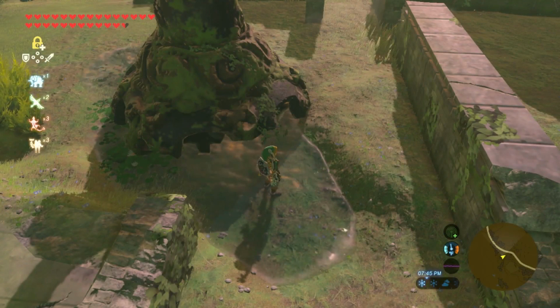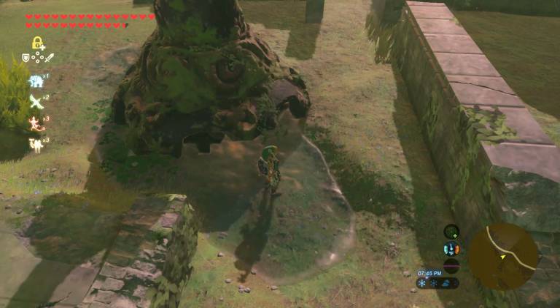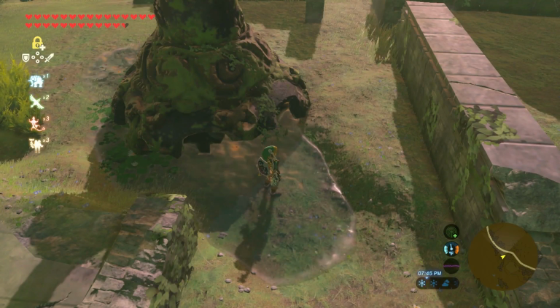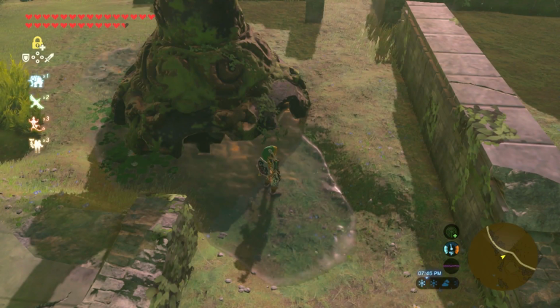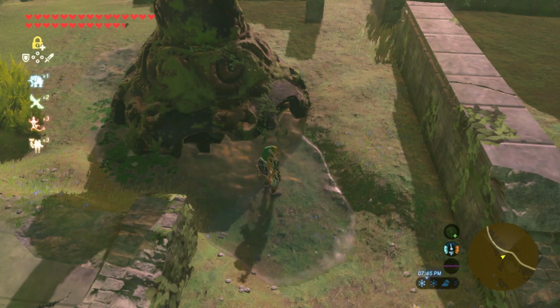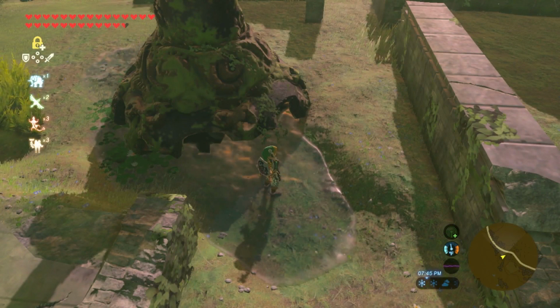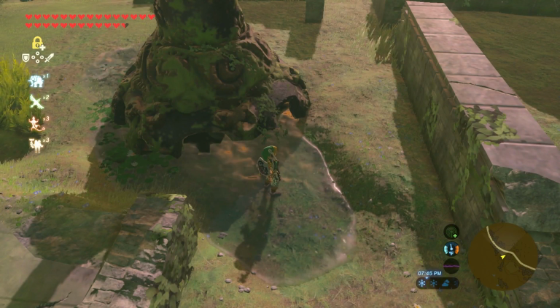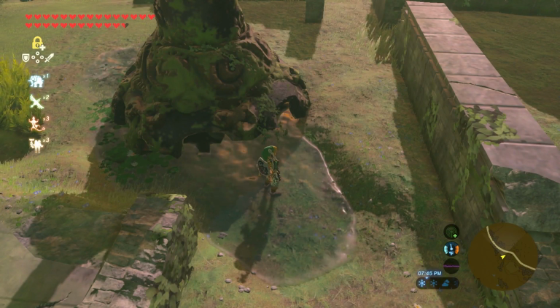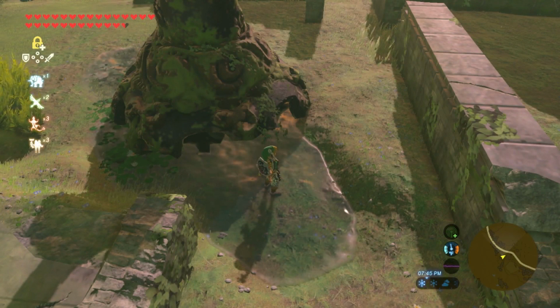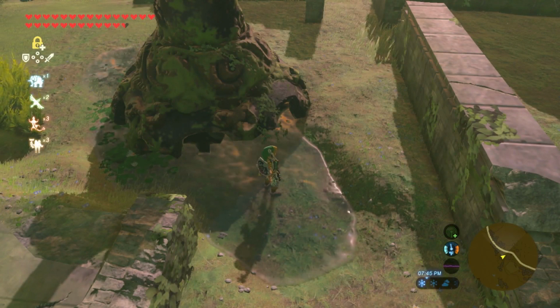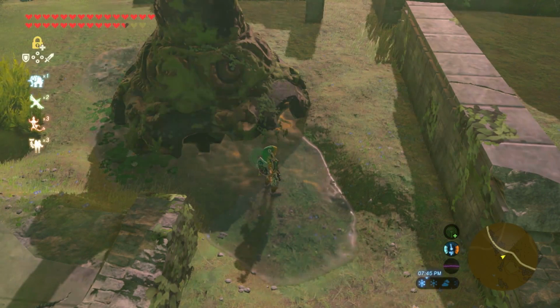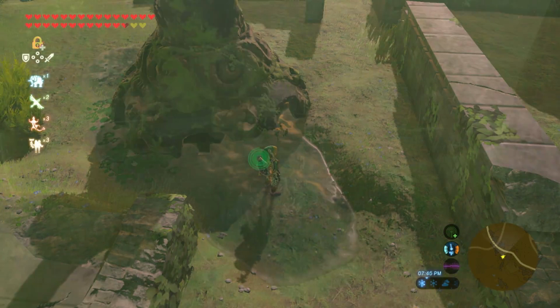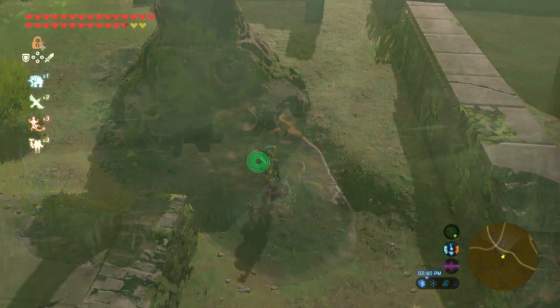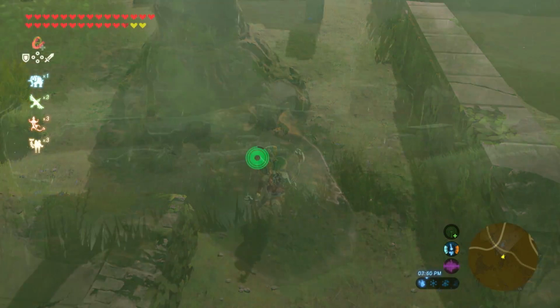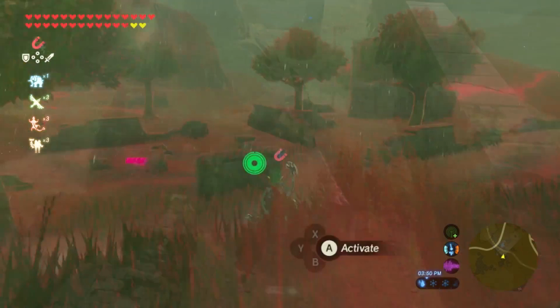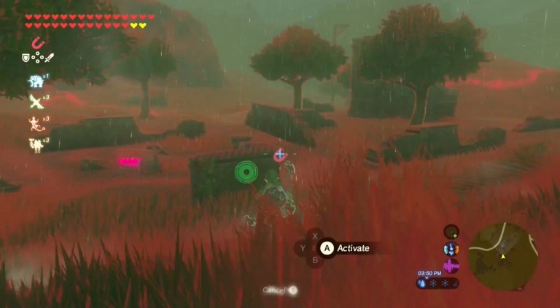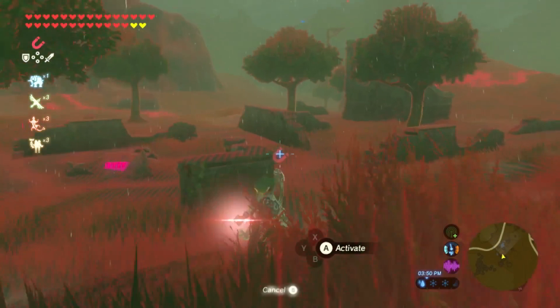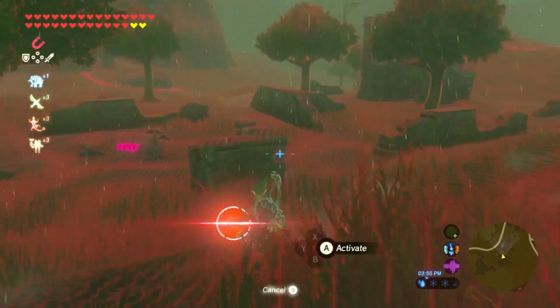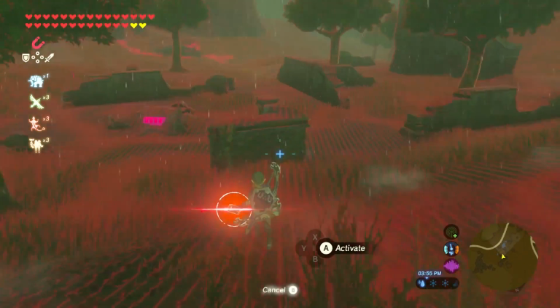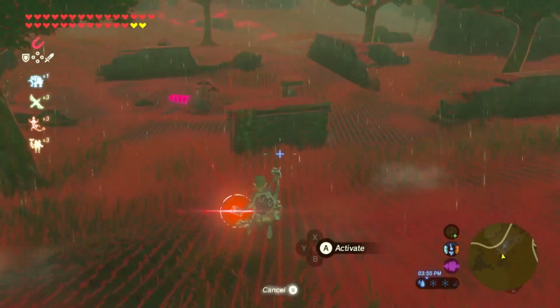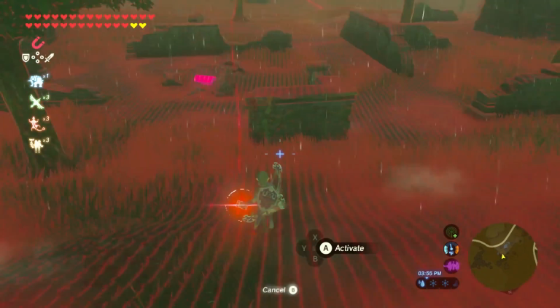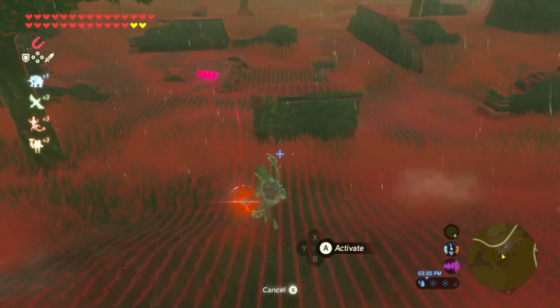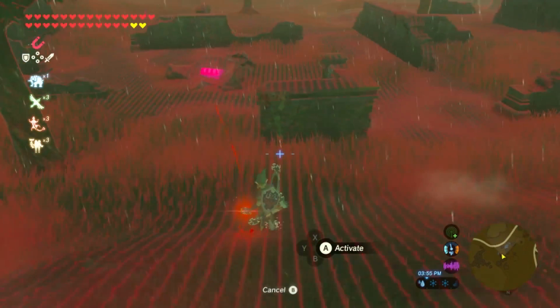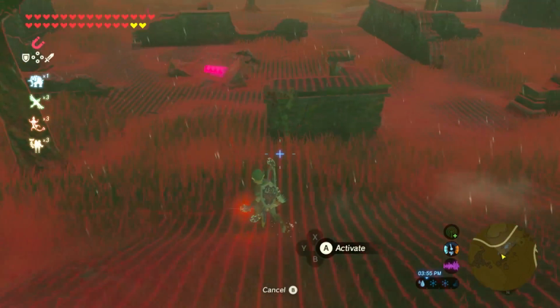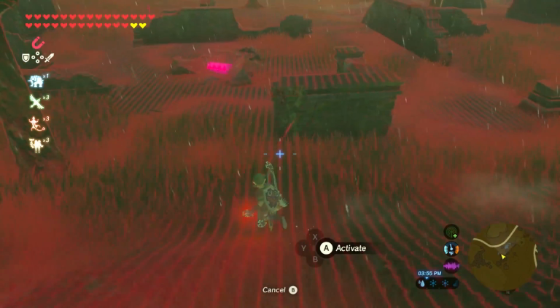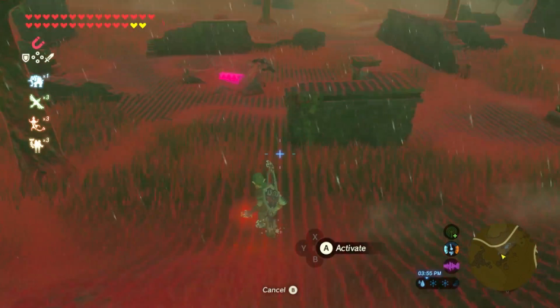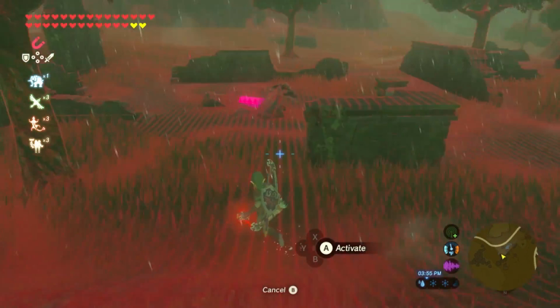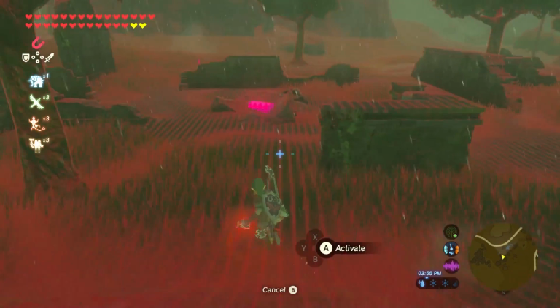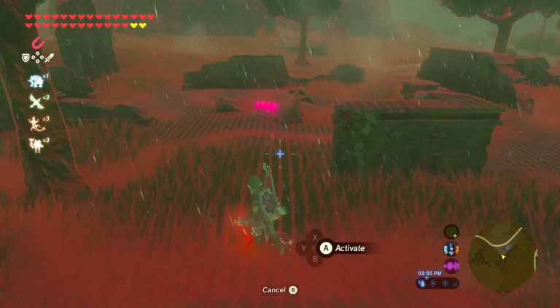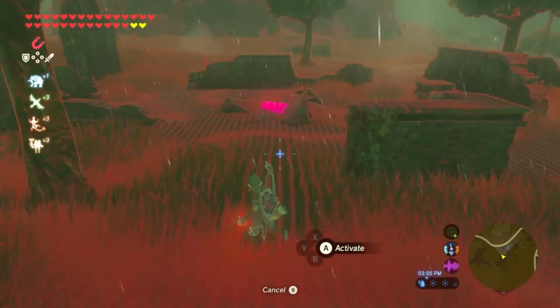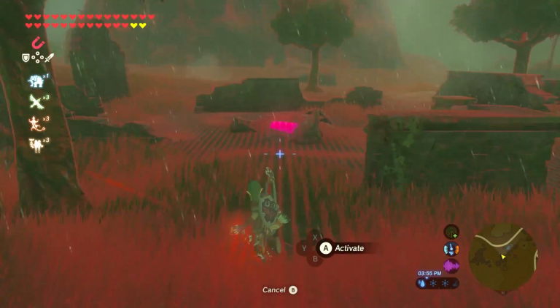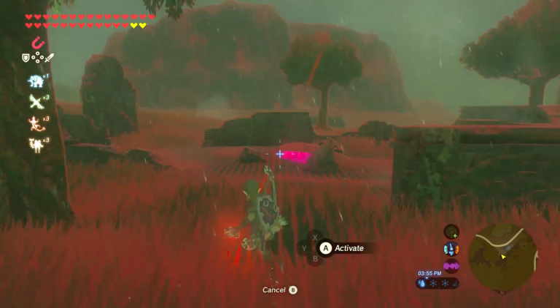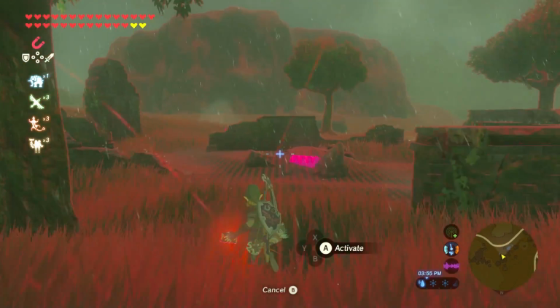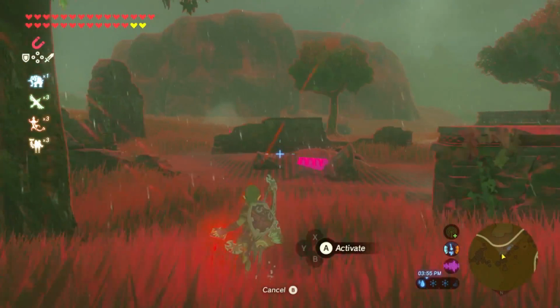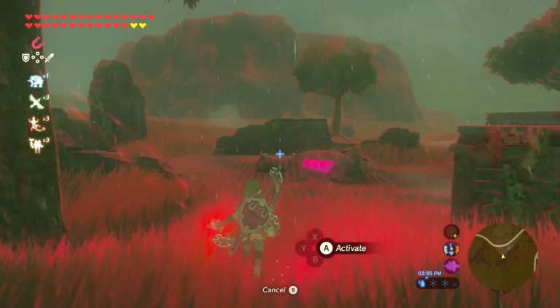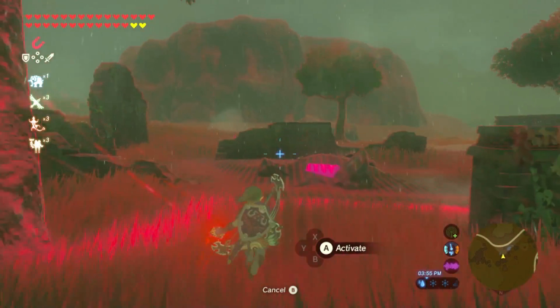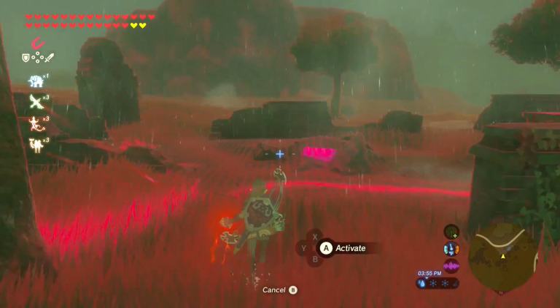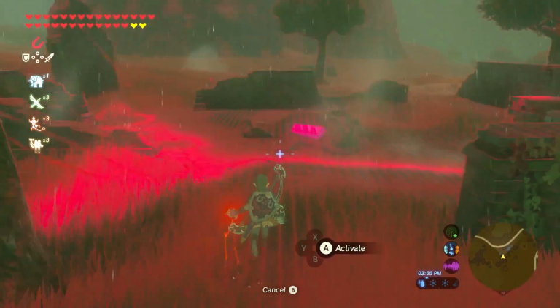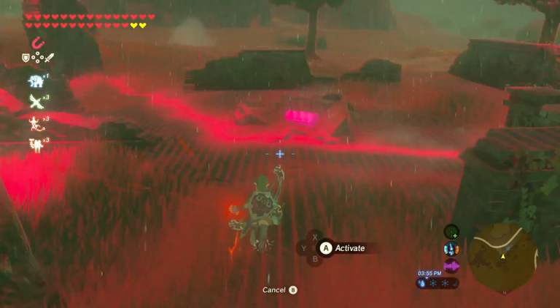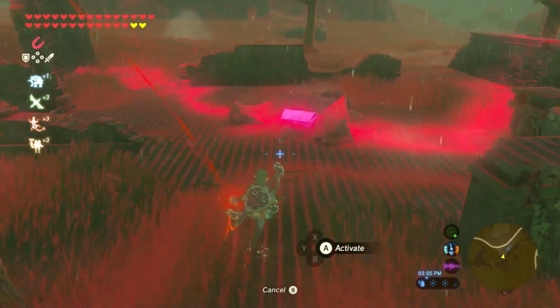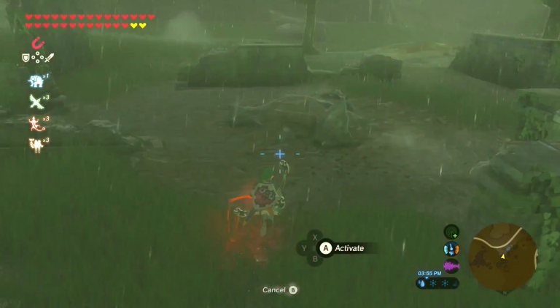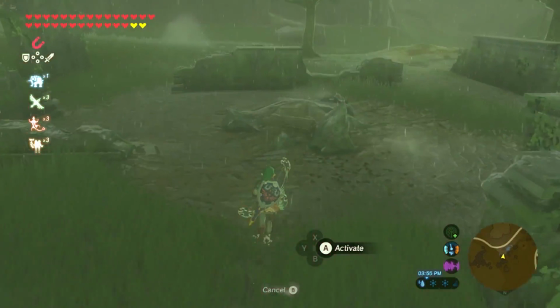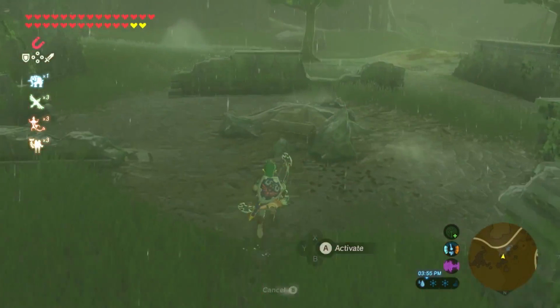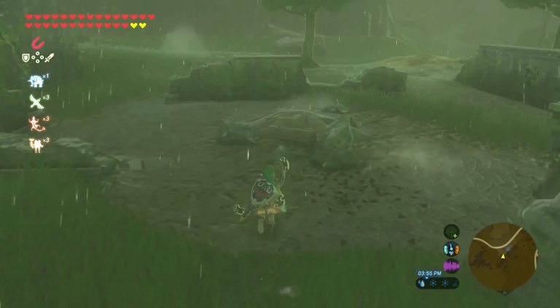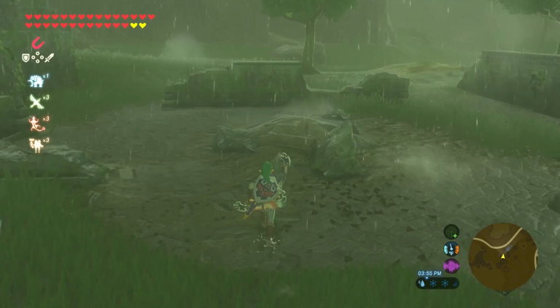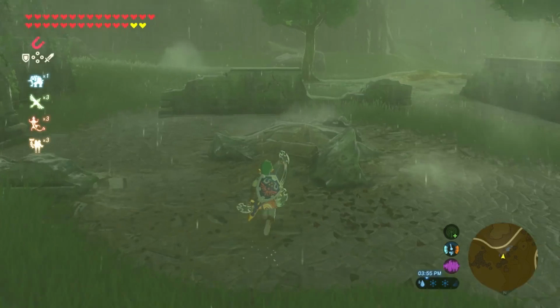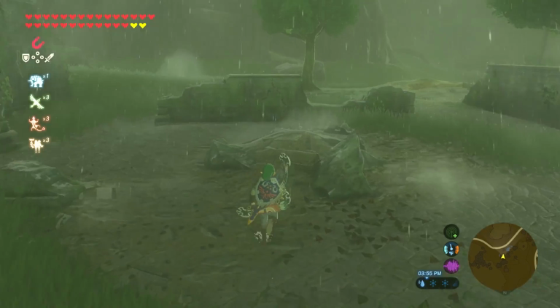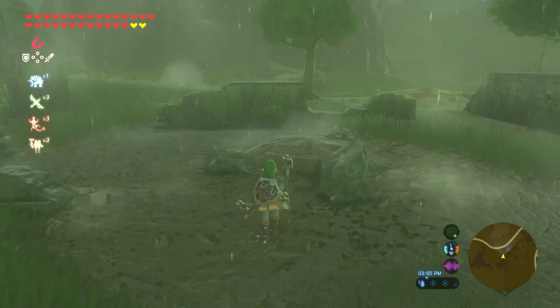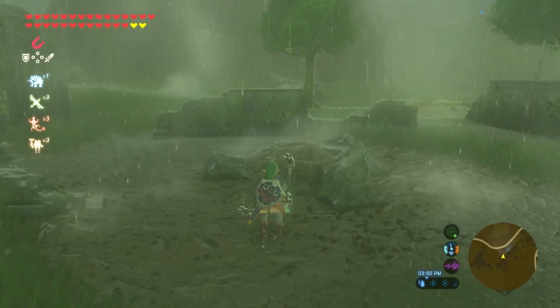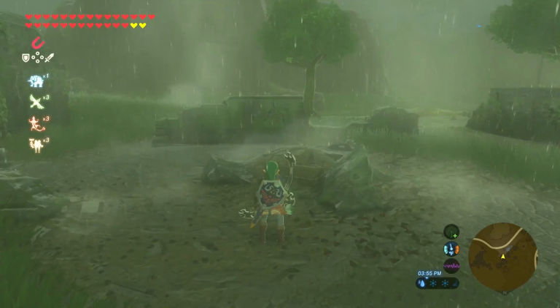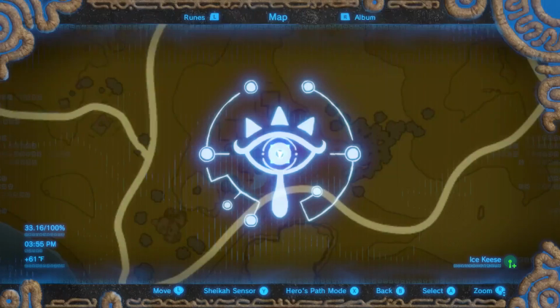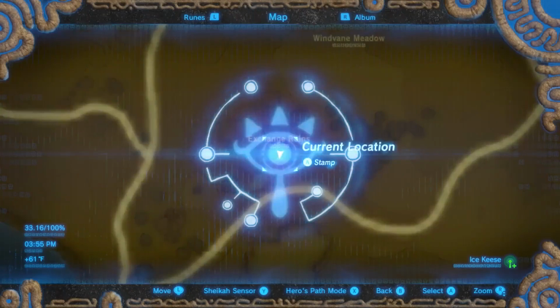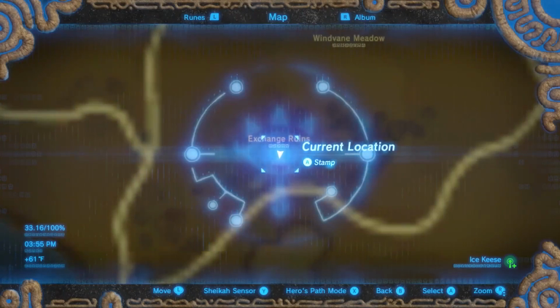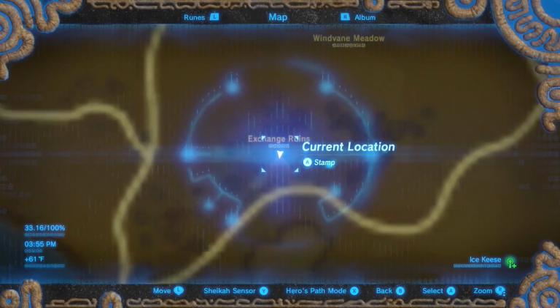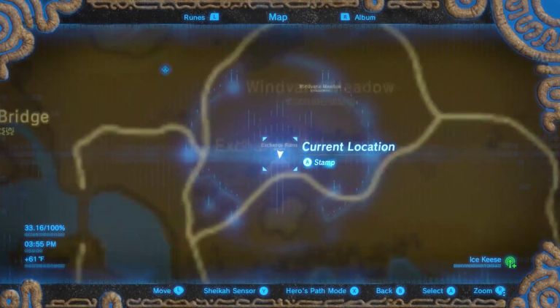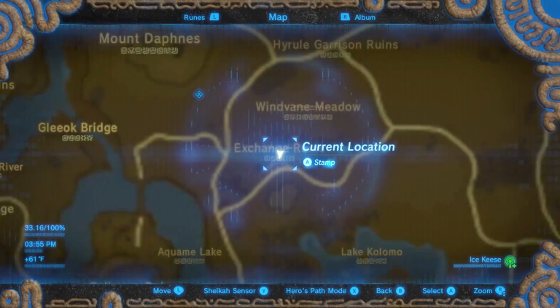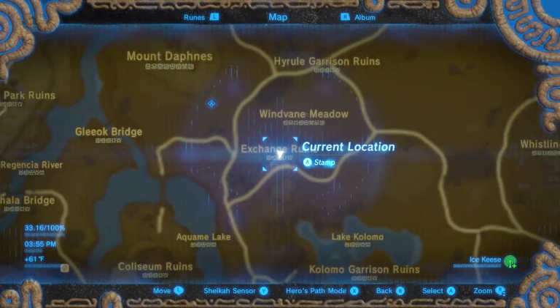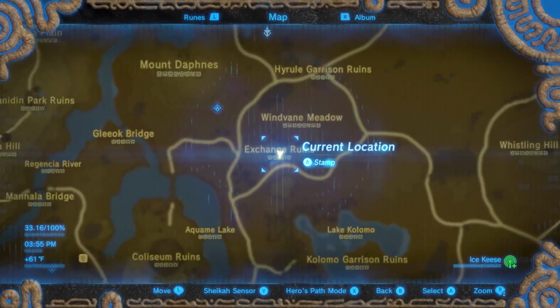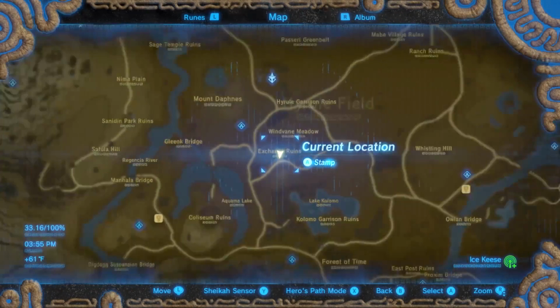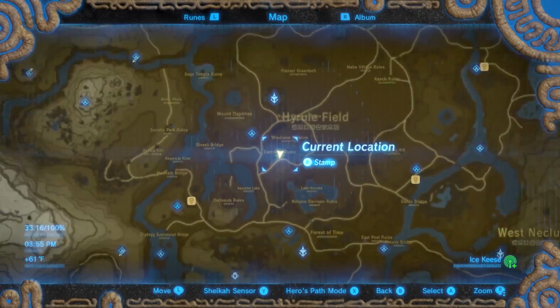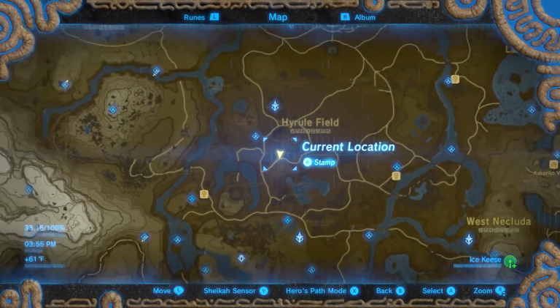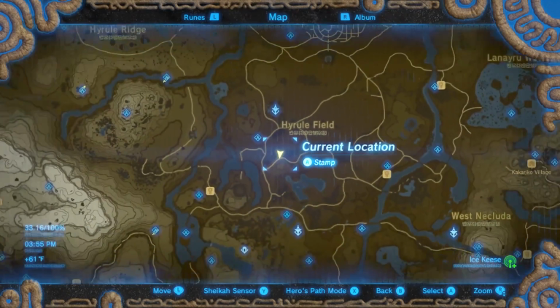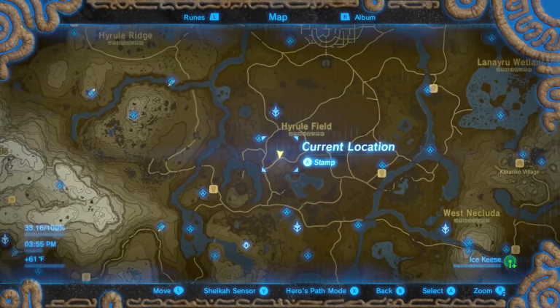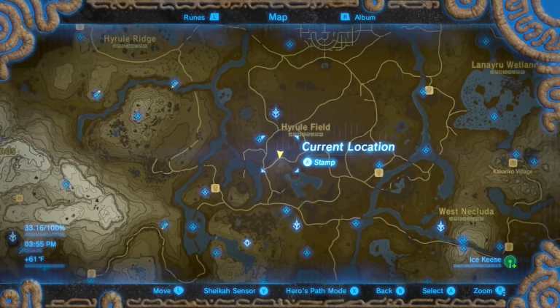And finally, Tingle's hood can be found in the southwest Hyrule Field in the Exchange Ruins. You will find this chest near a pile of rubble.